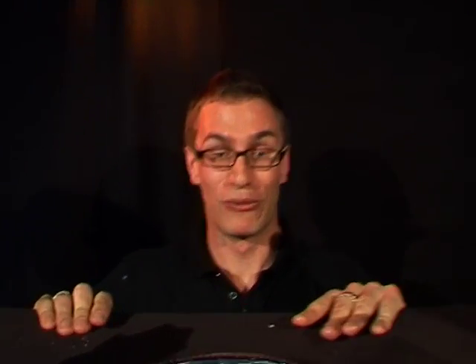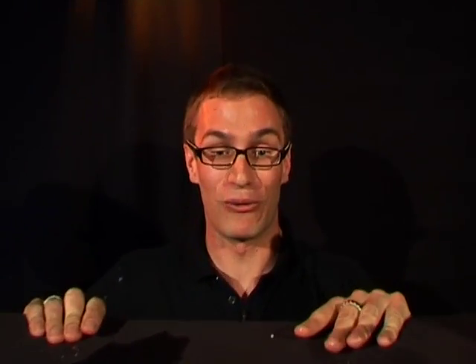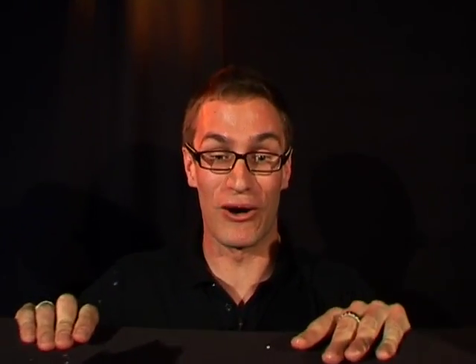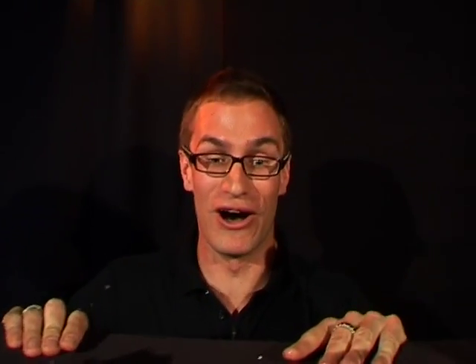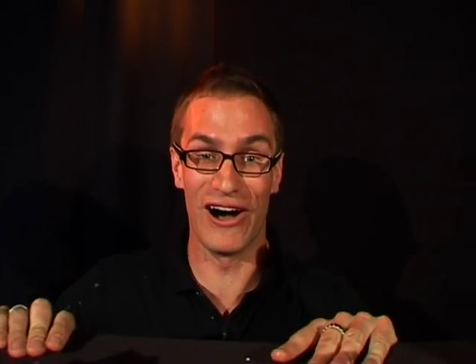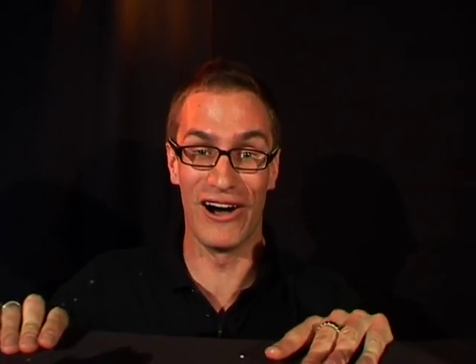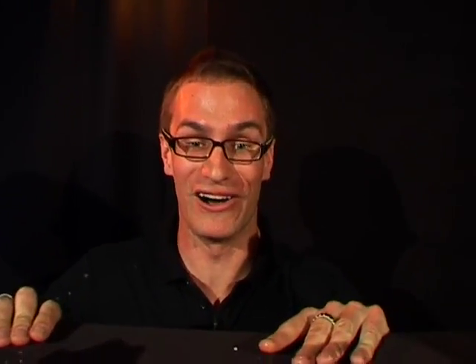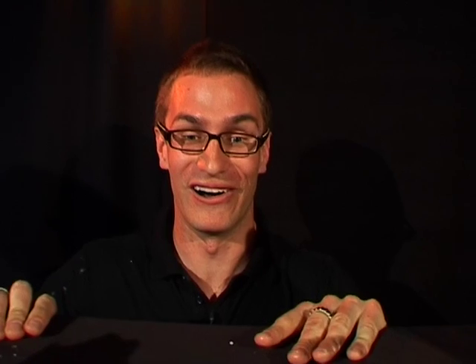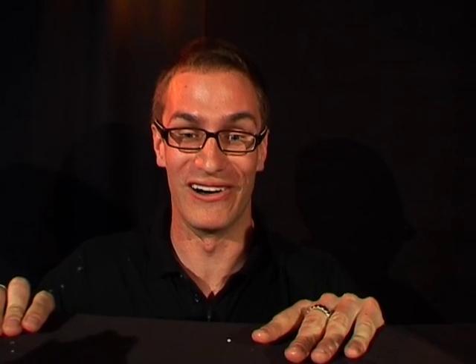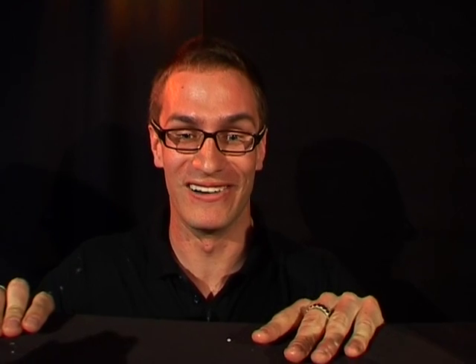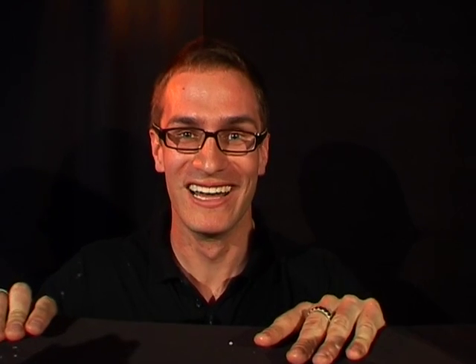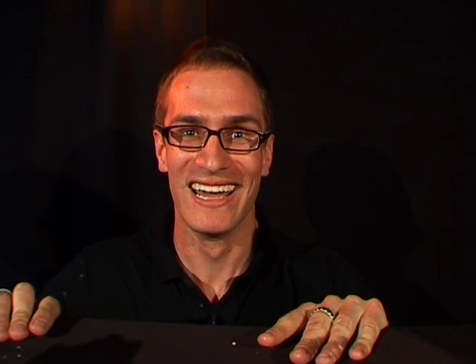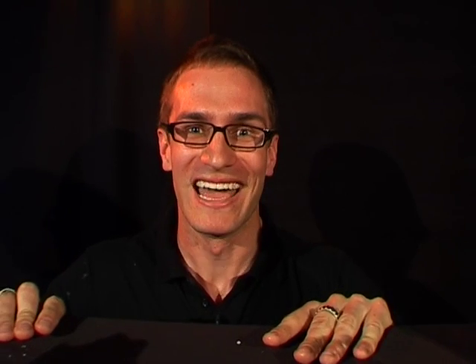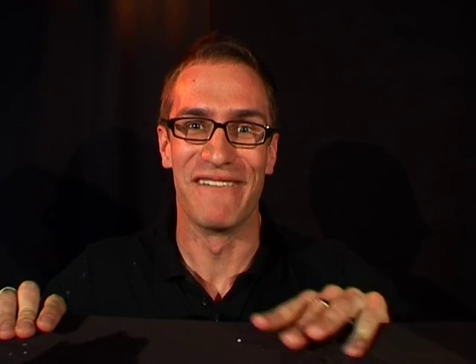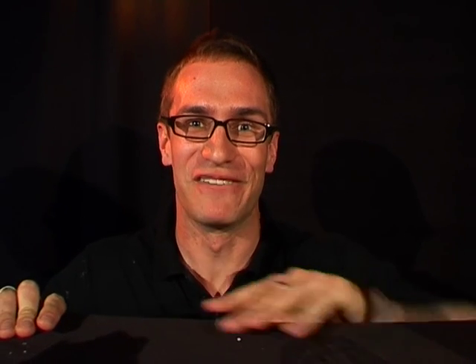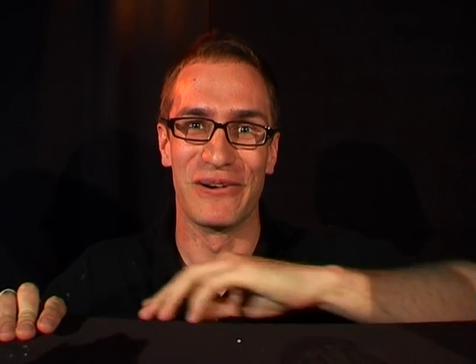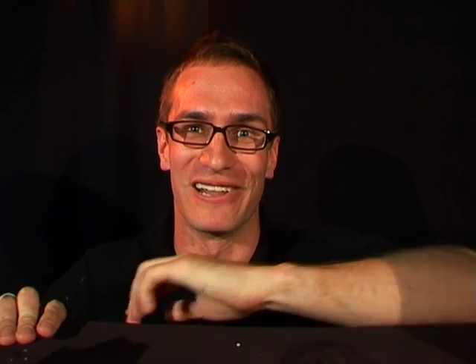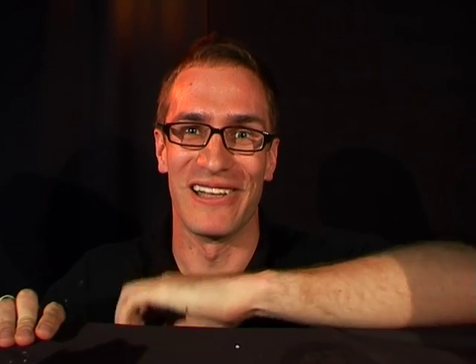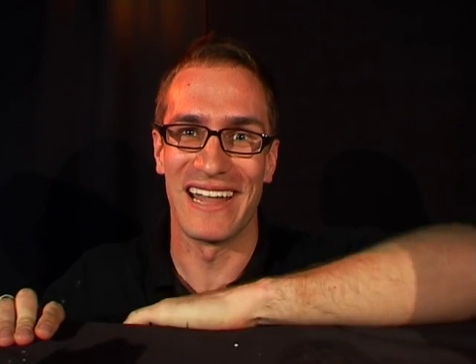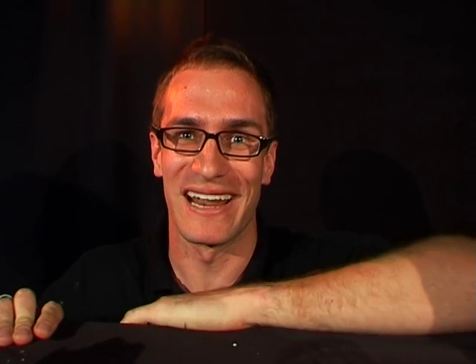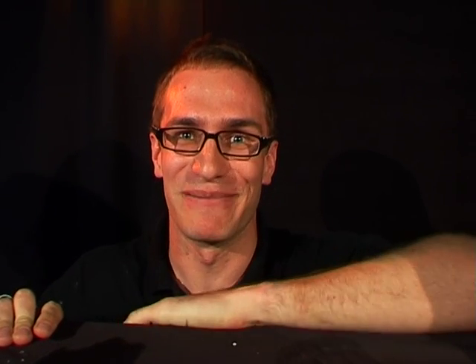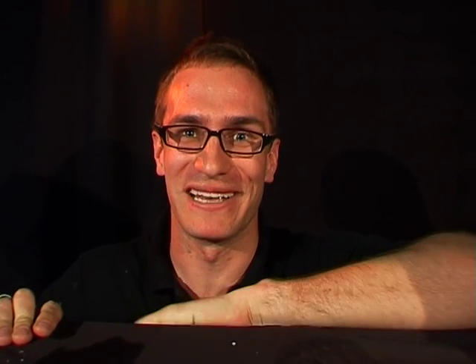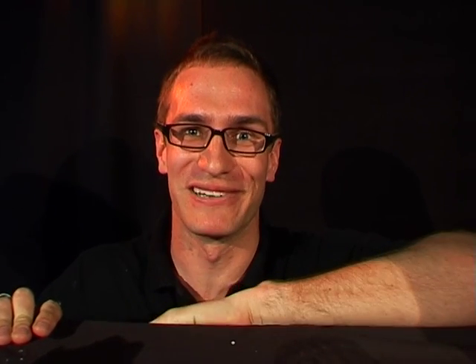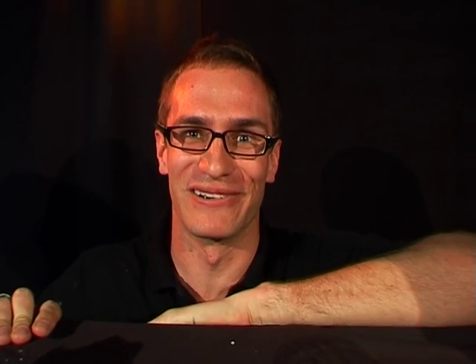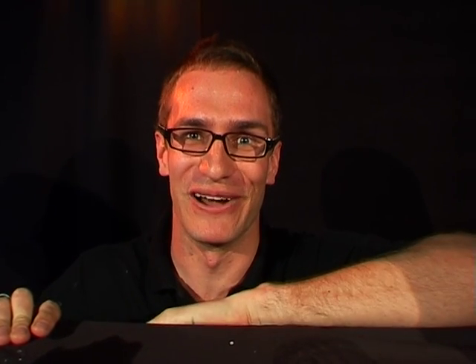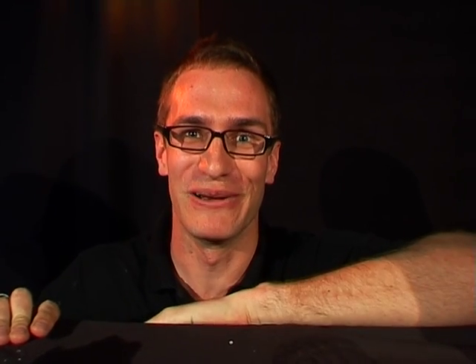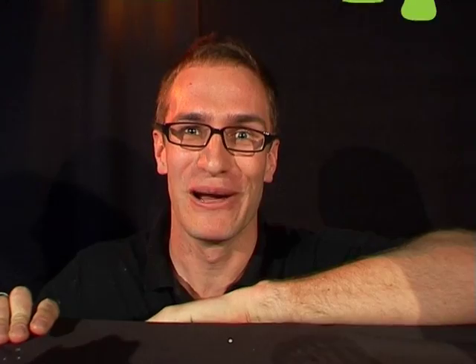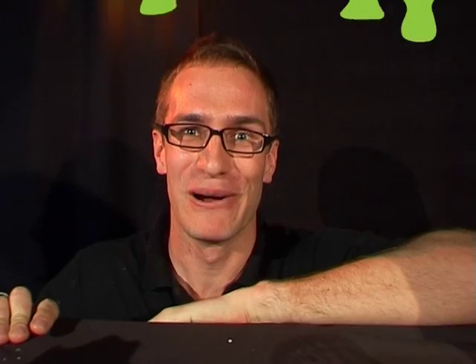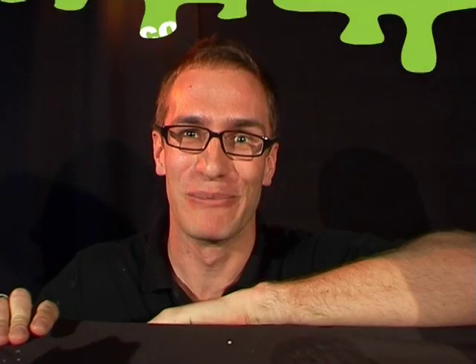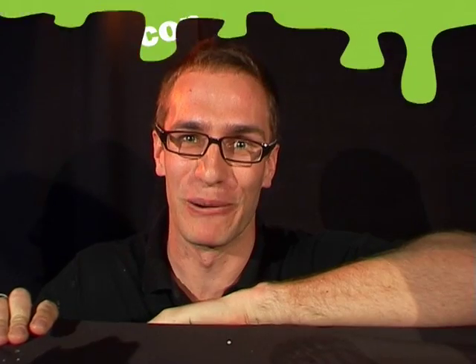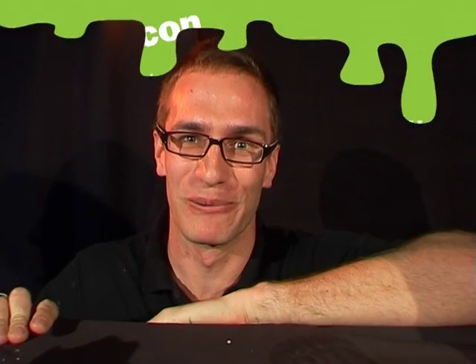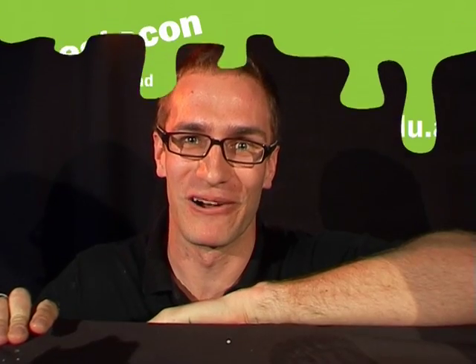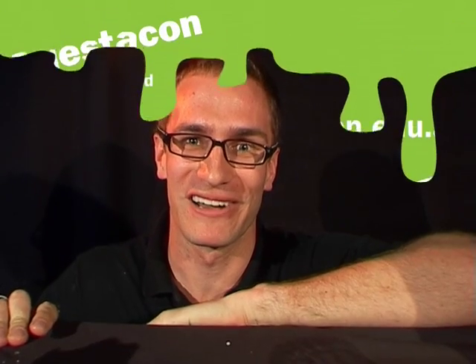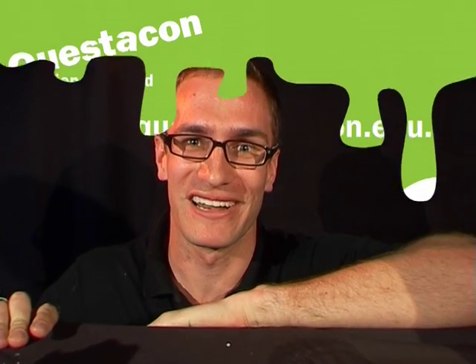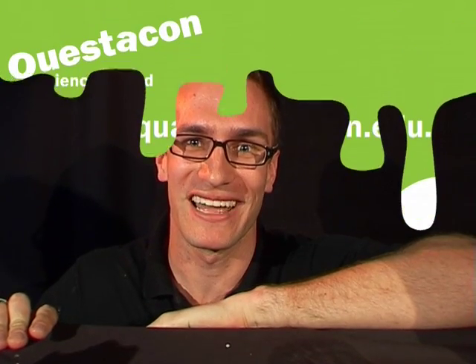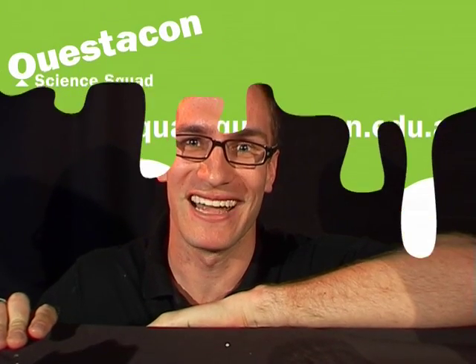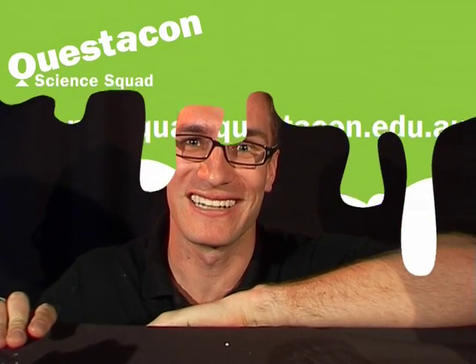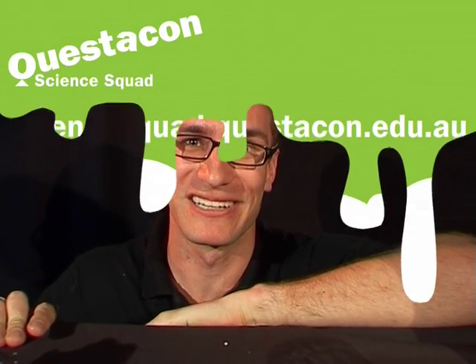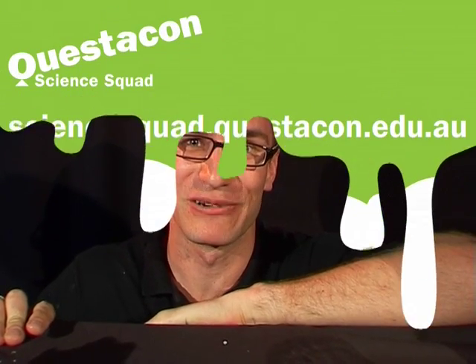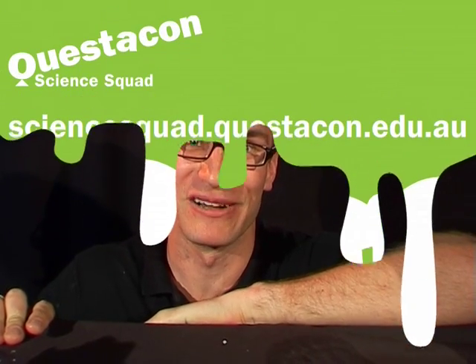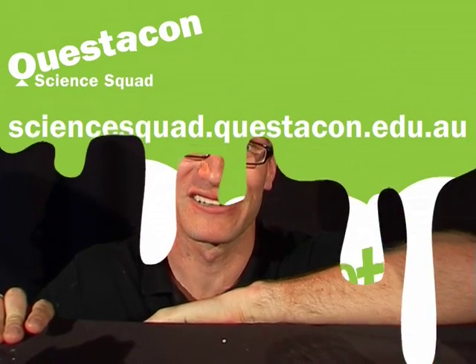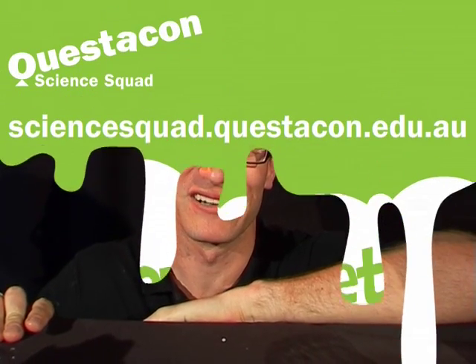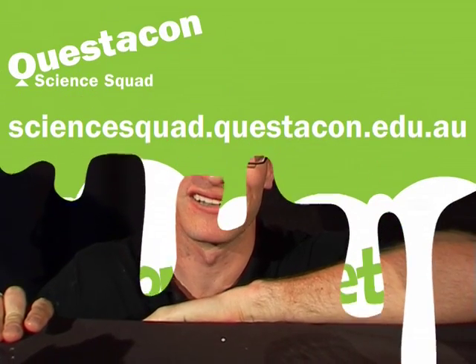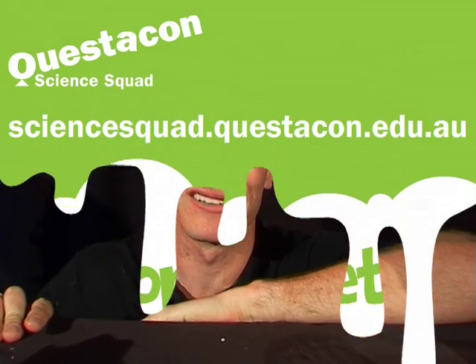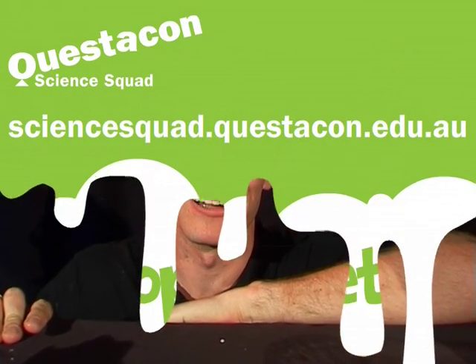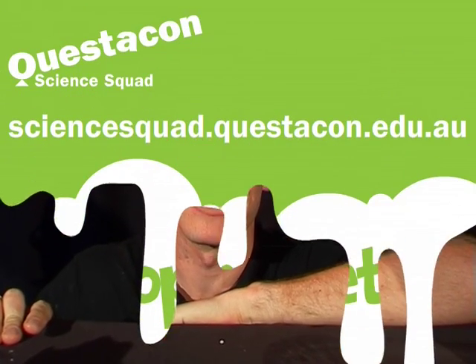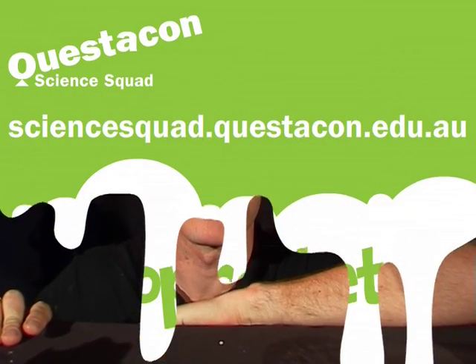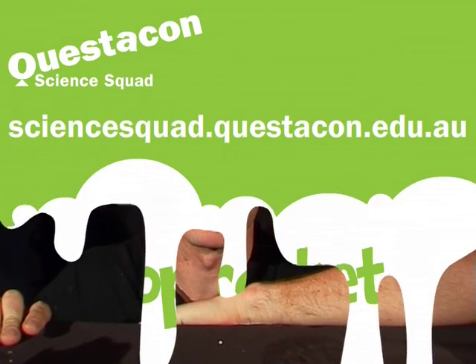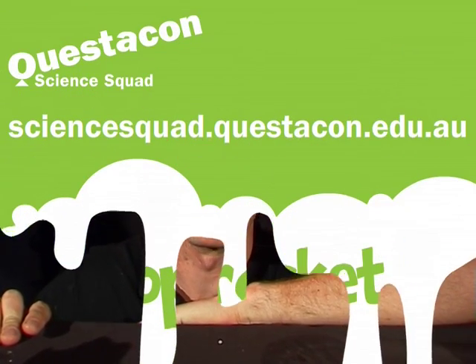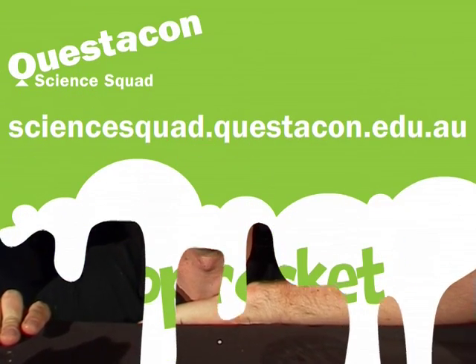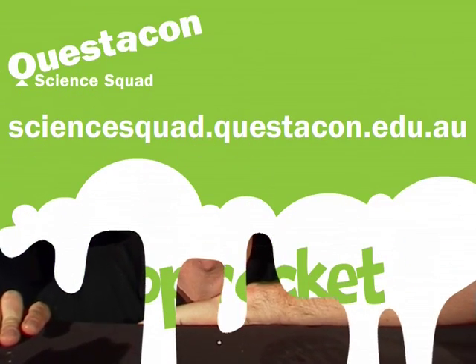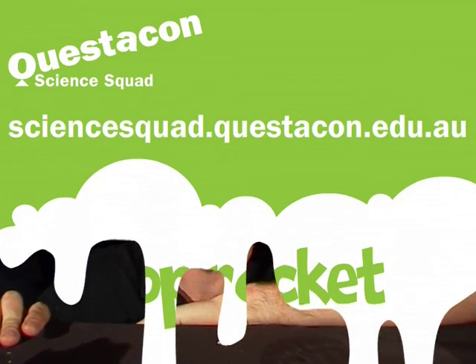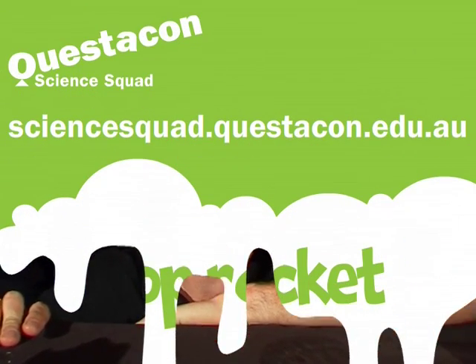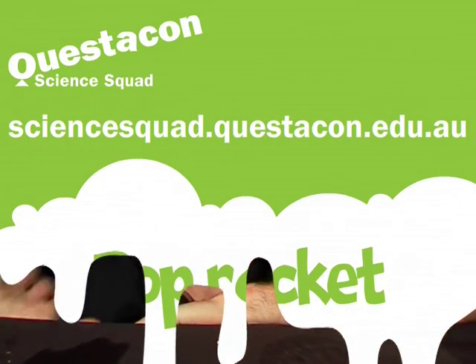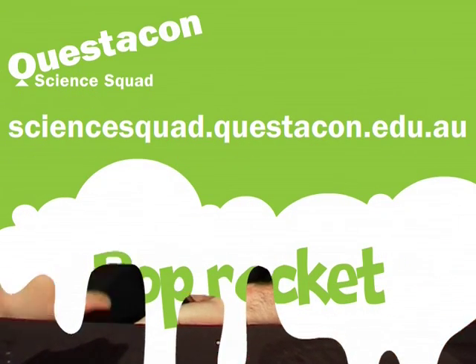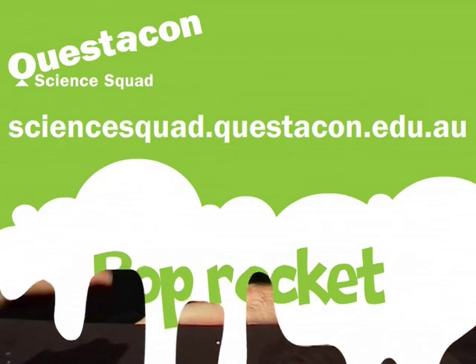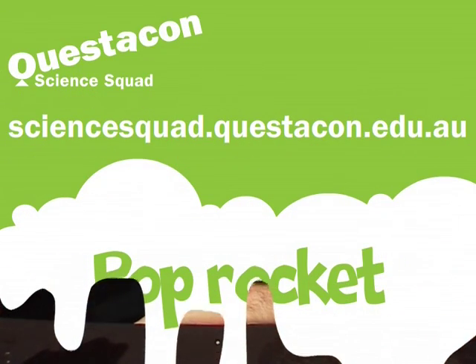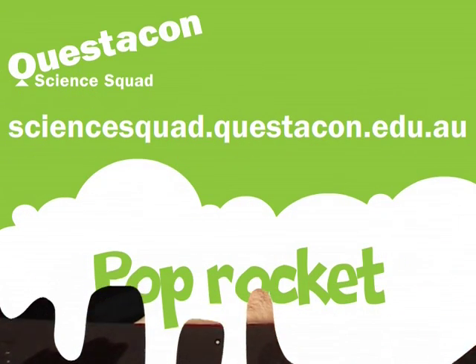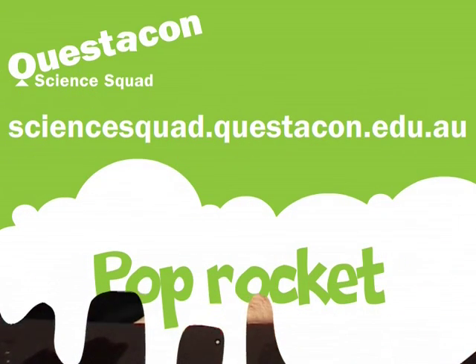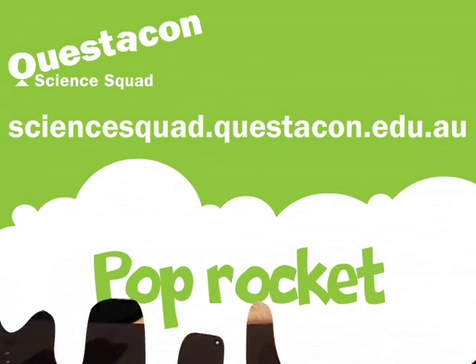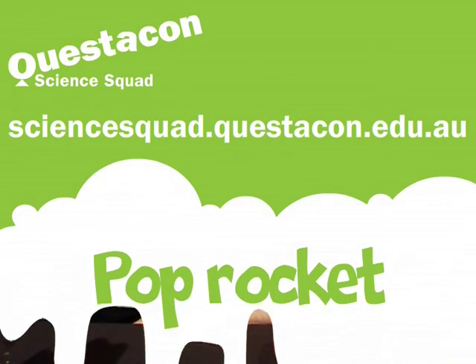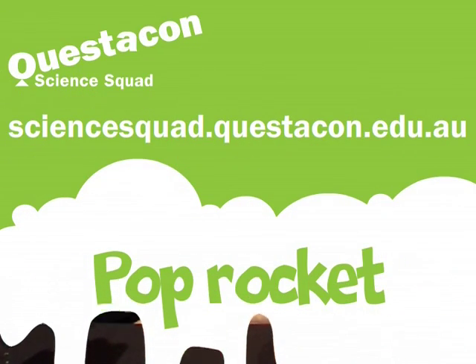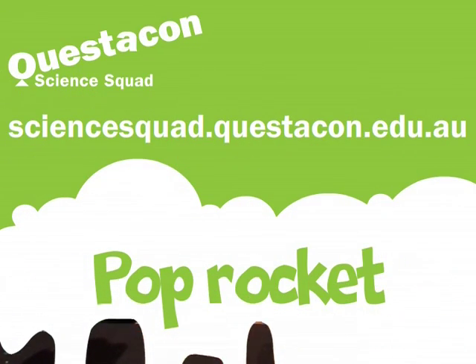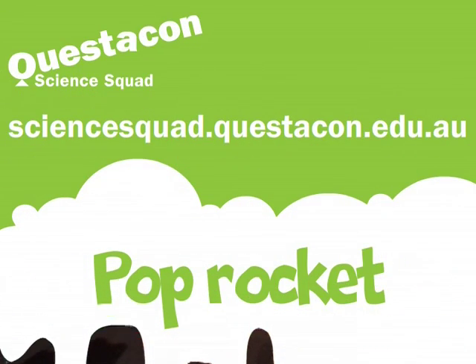Whoa! If you want to learn how to make your own pop rocket, head to the Questacon Science Squad website. Catch you next time.